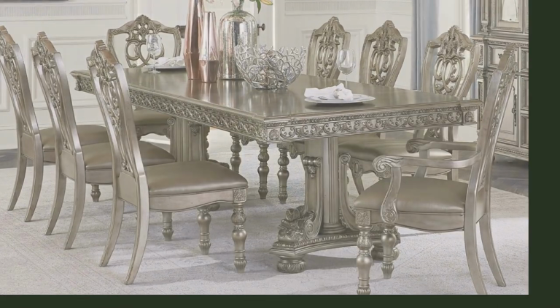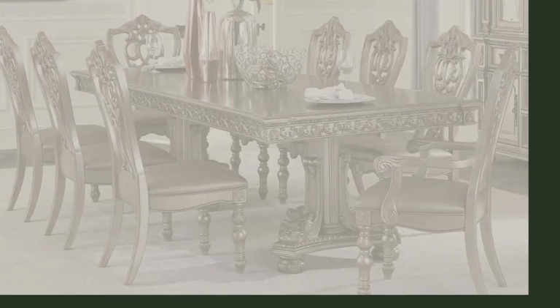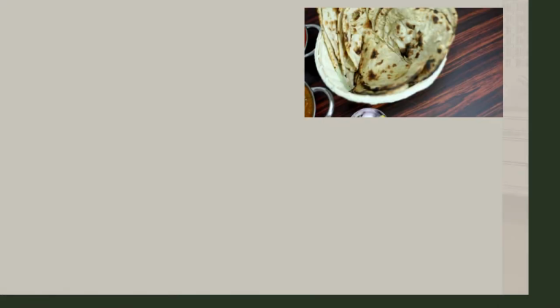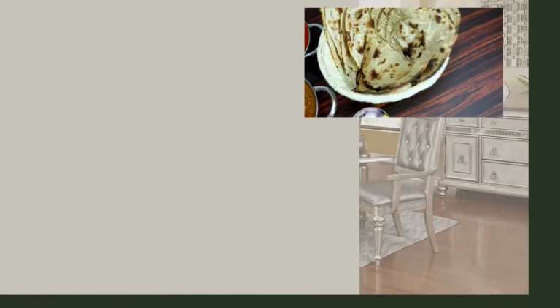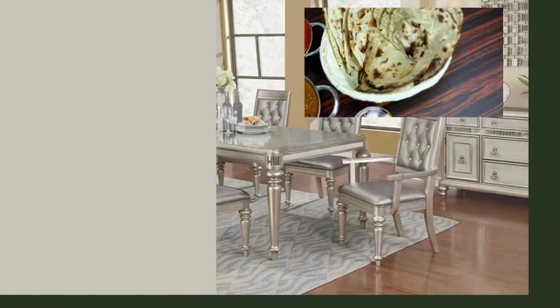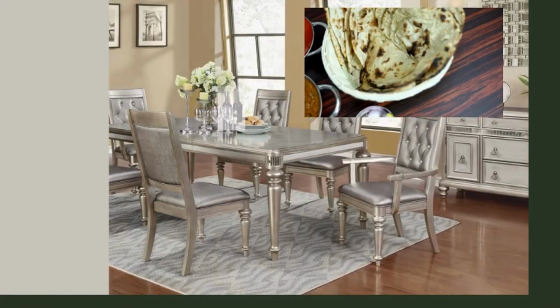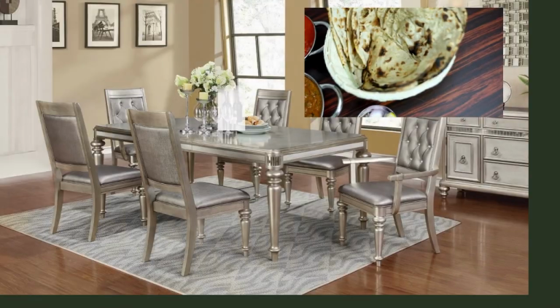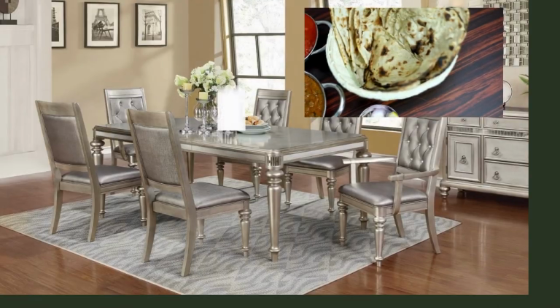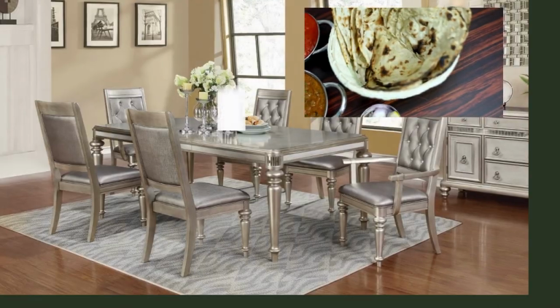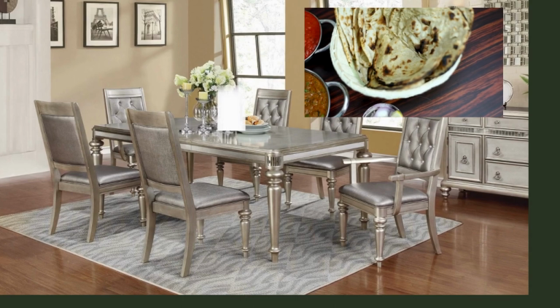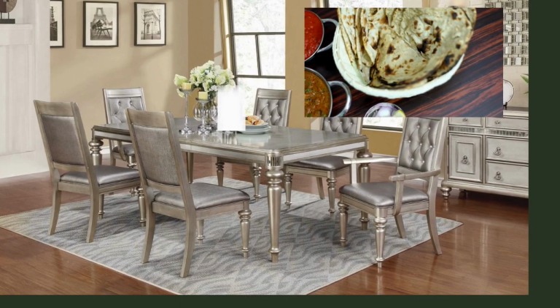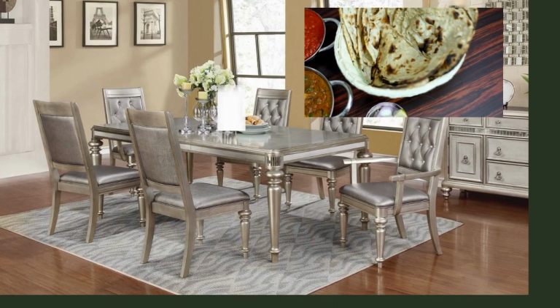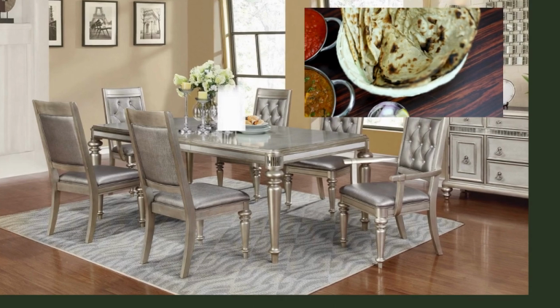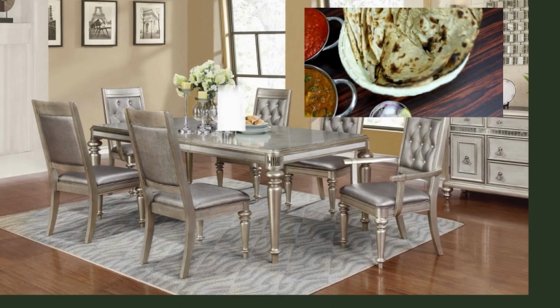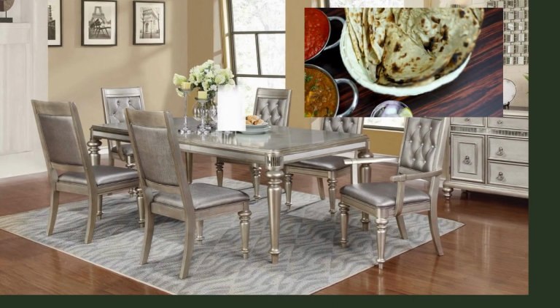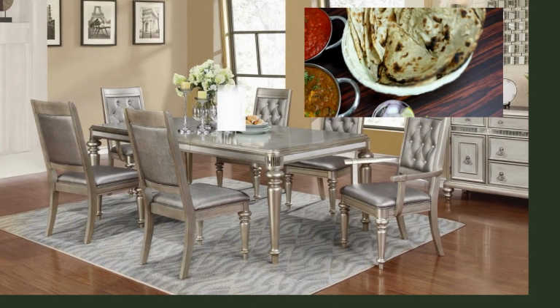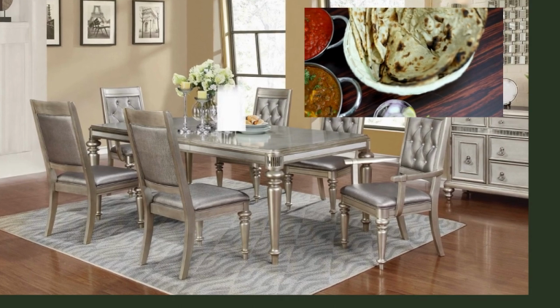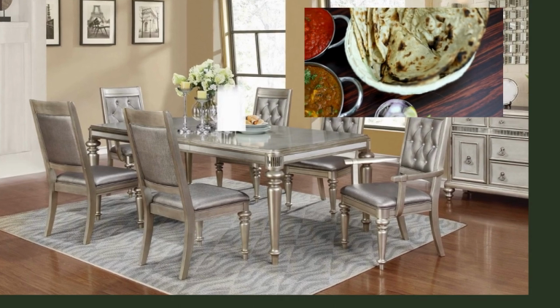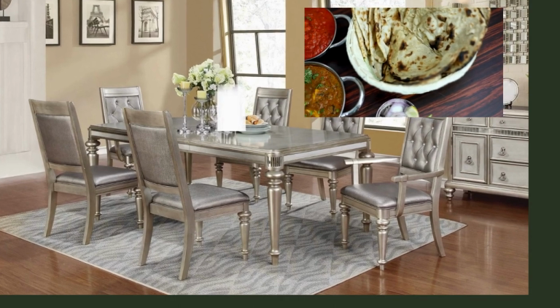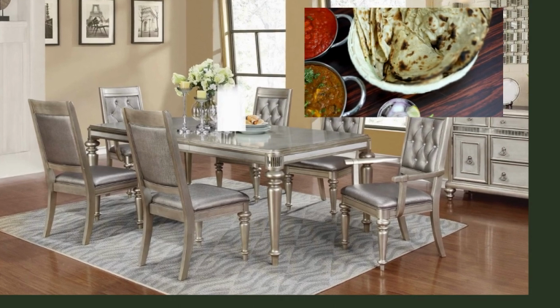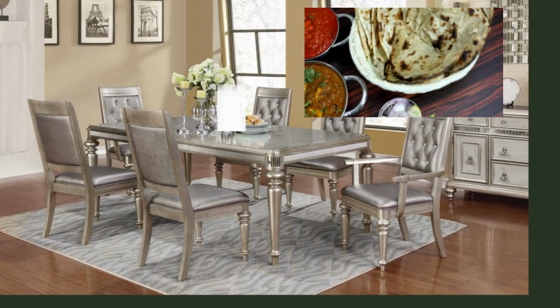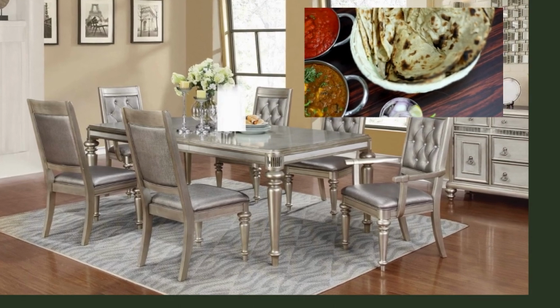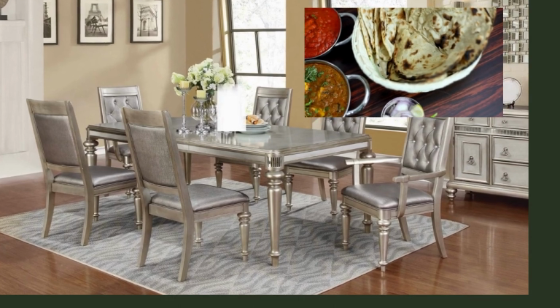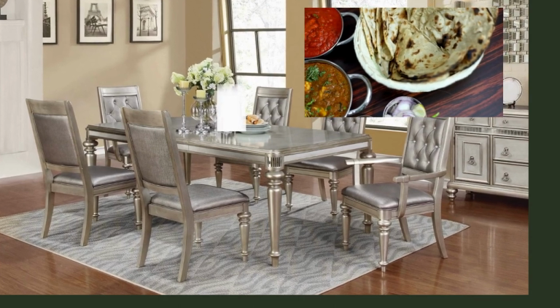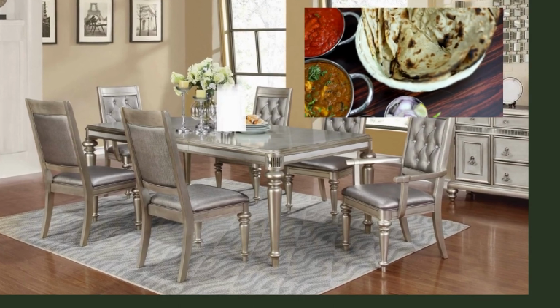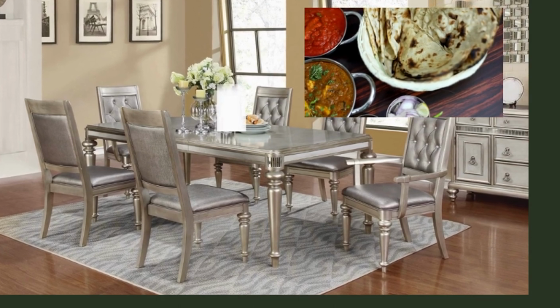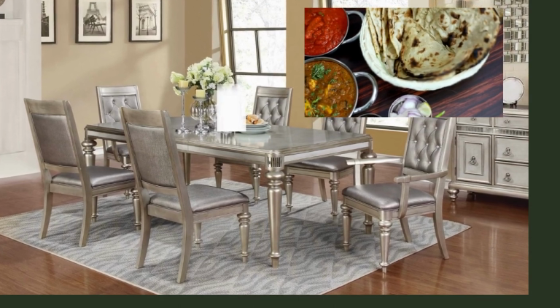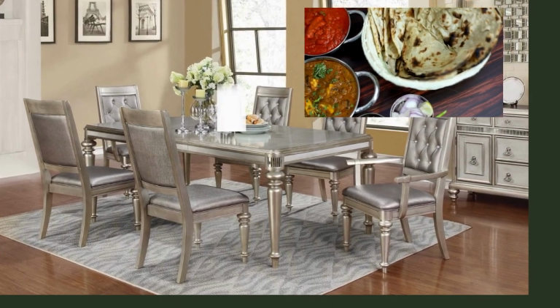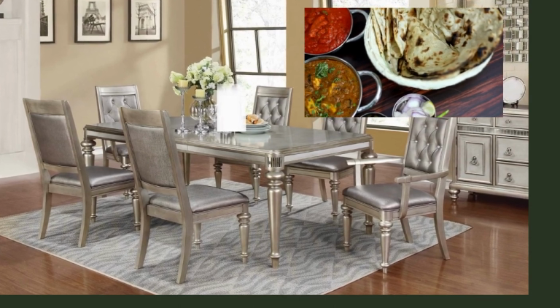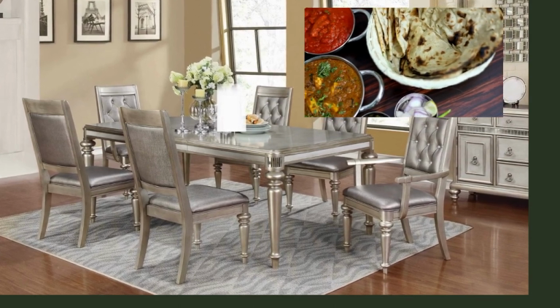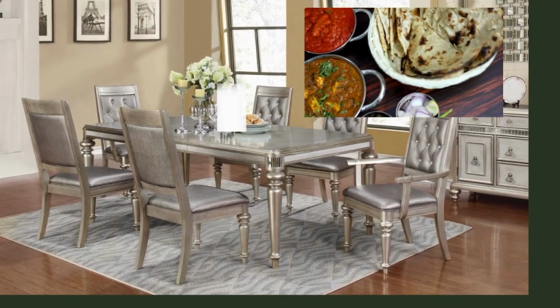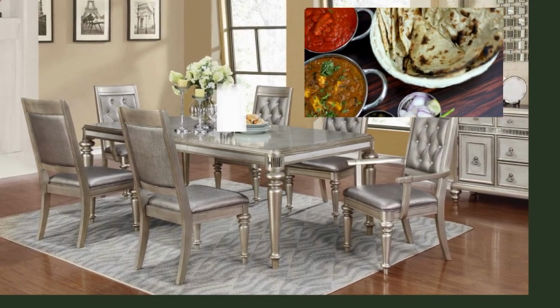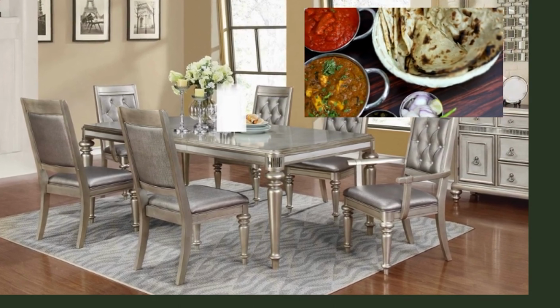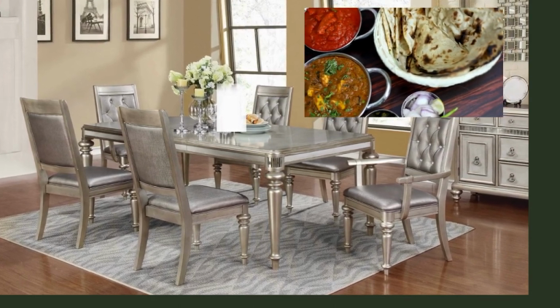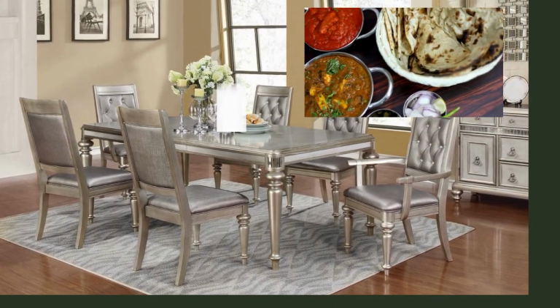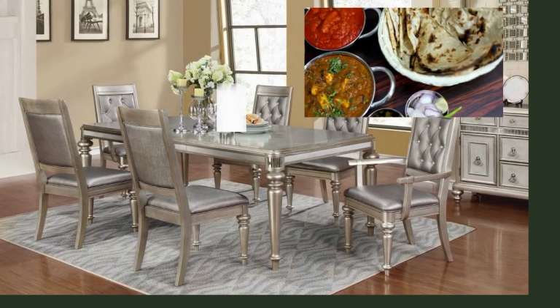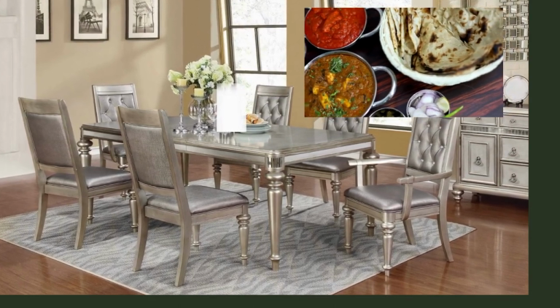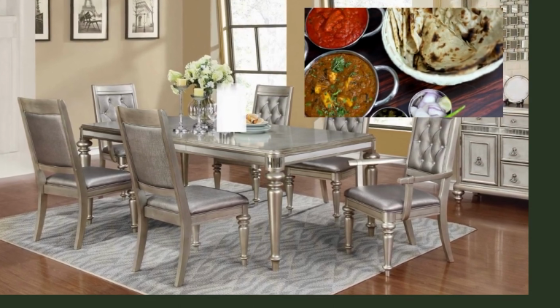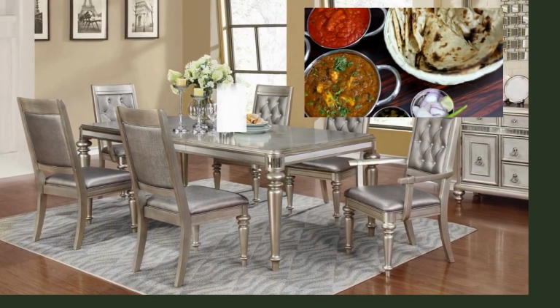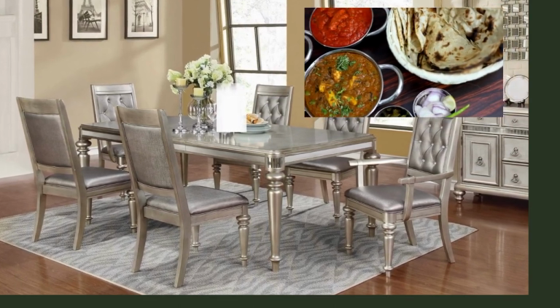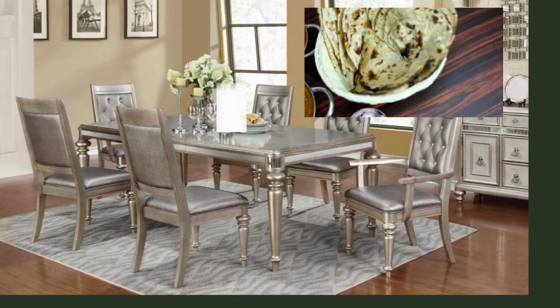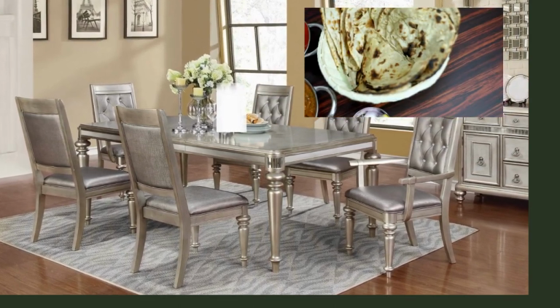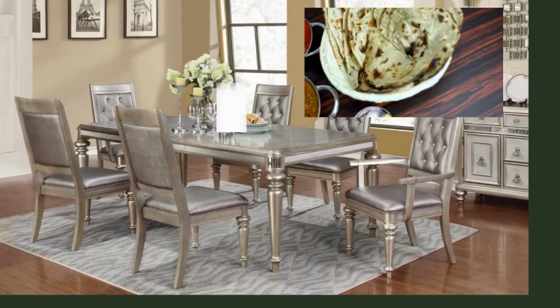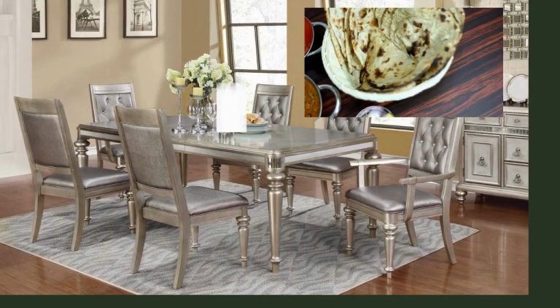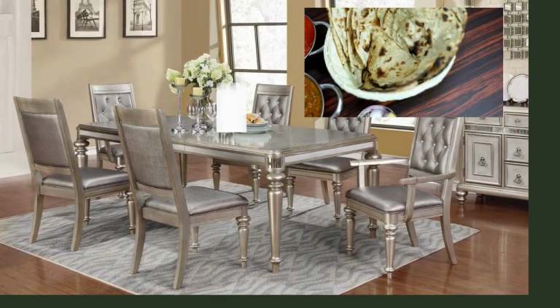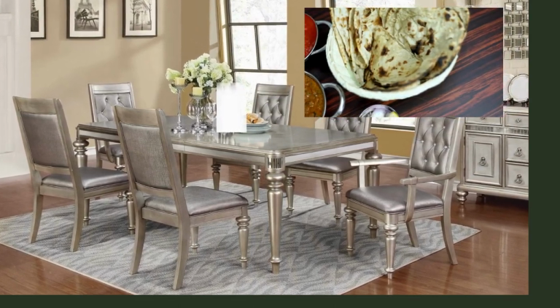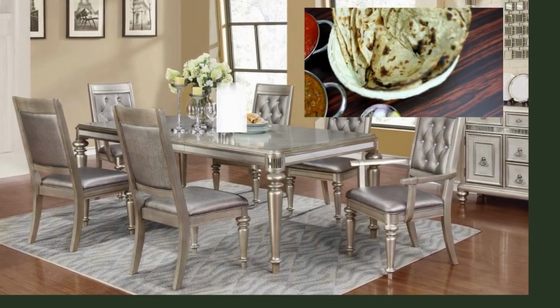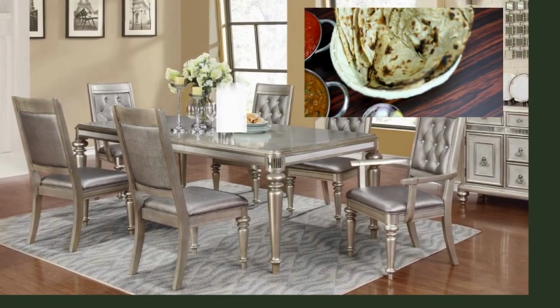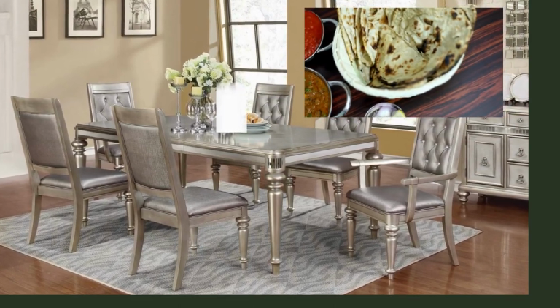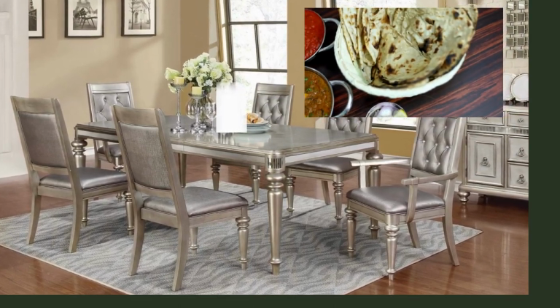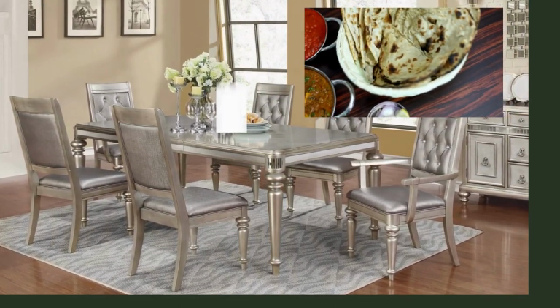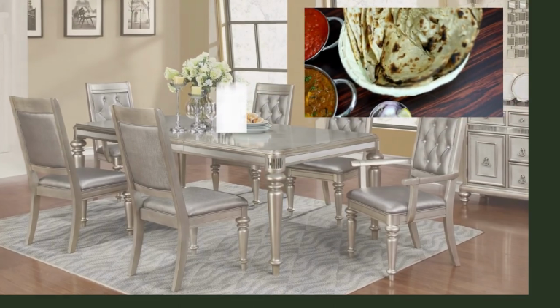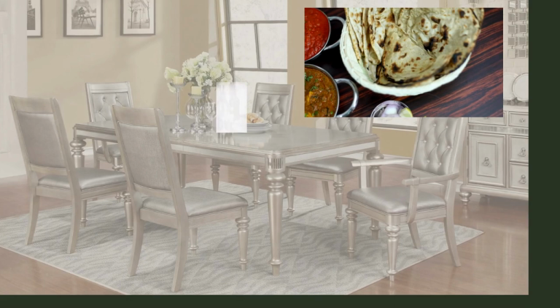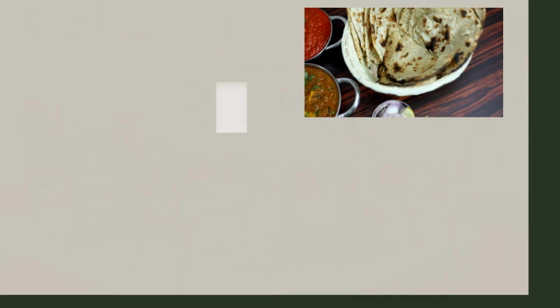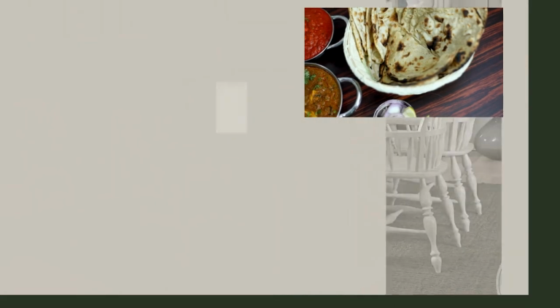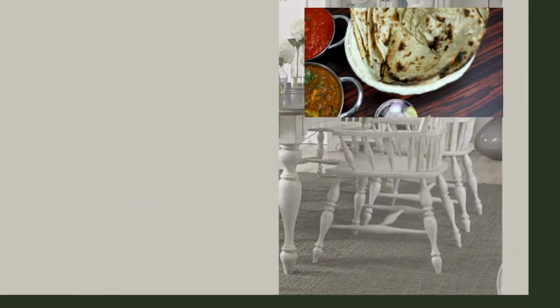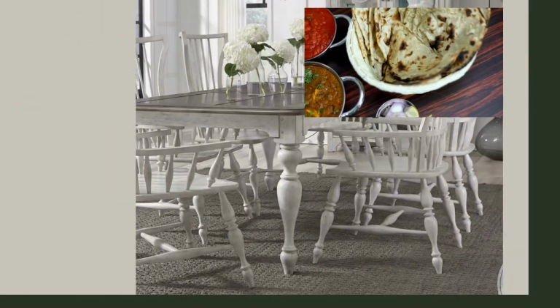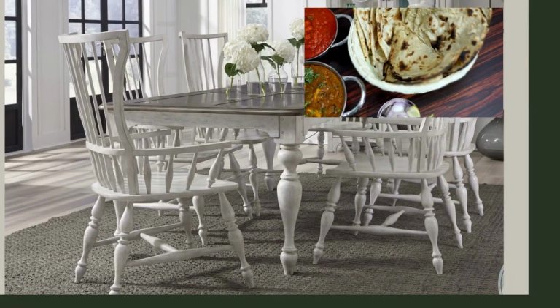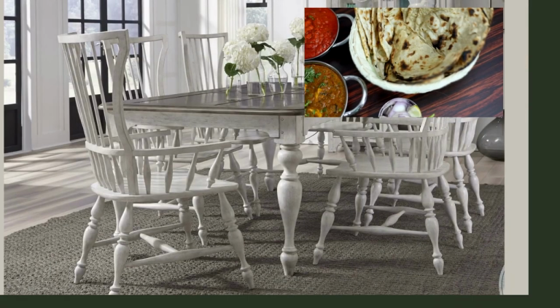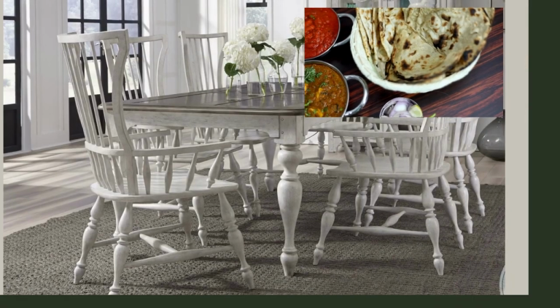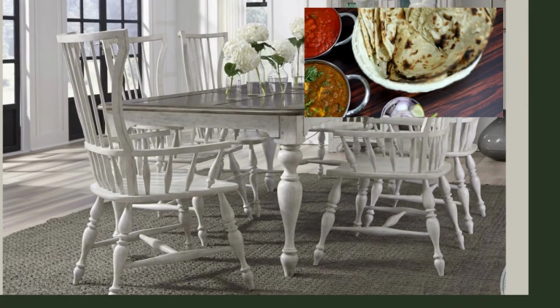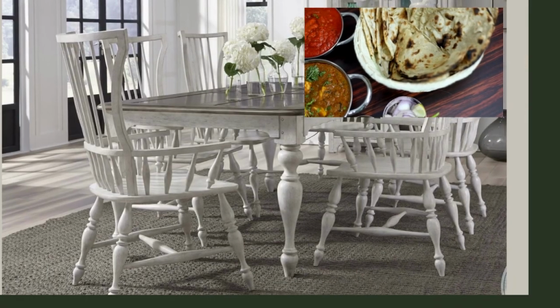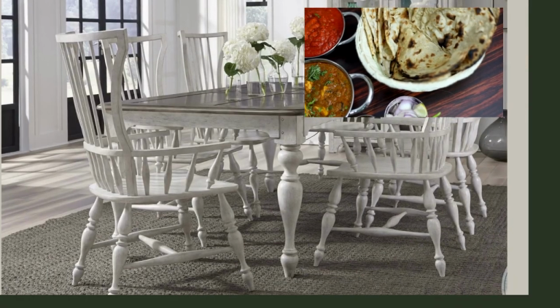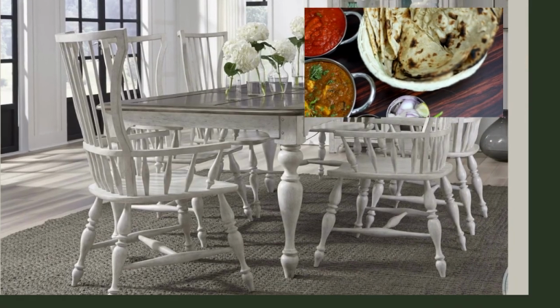This table transforms every meal into an artistic experience, infusing your dining area with a sense of style that's both inviting and visually captivating.